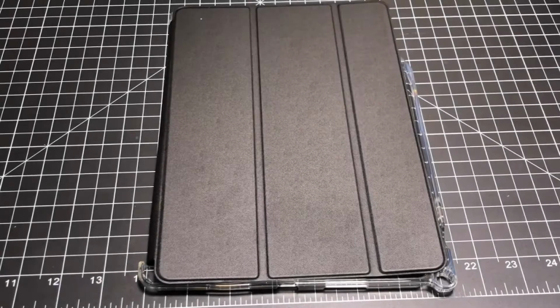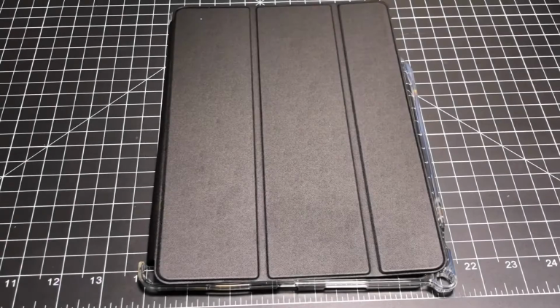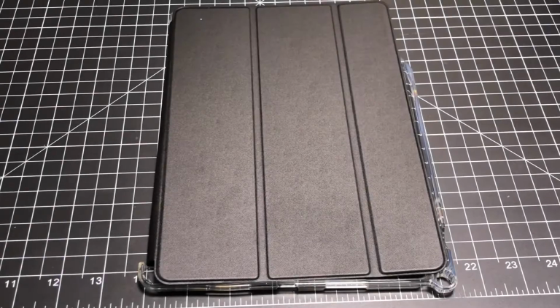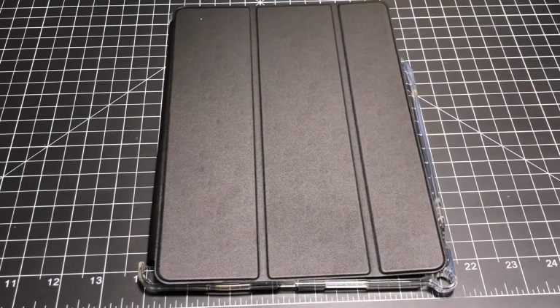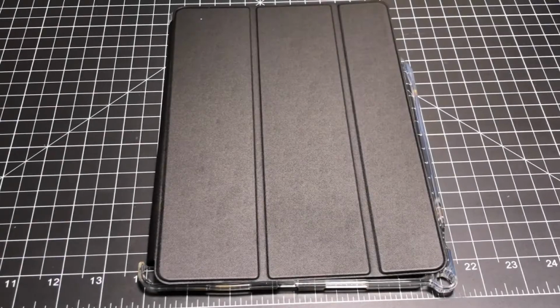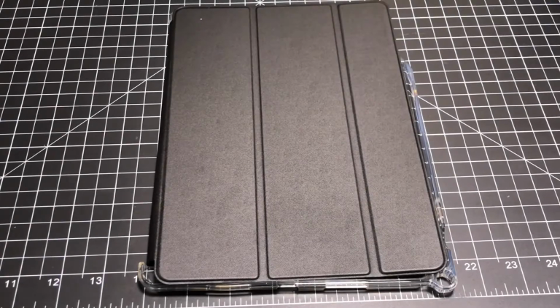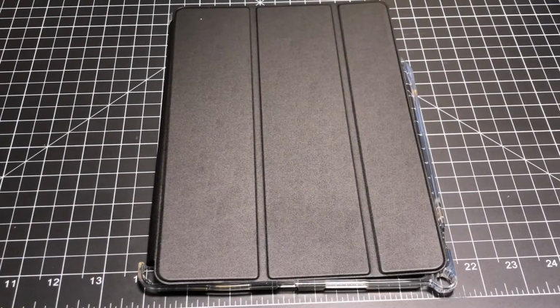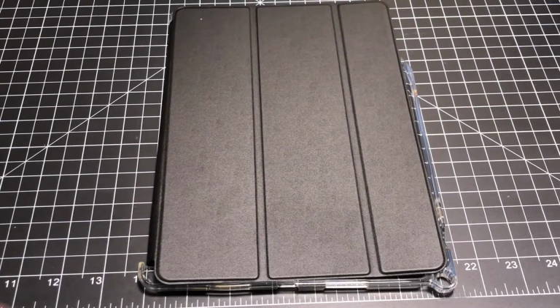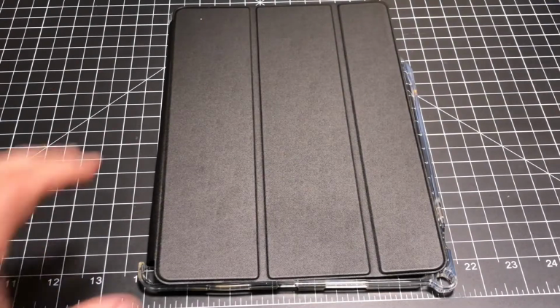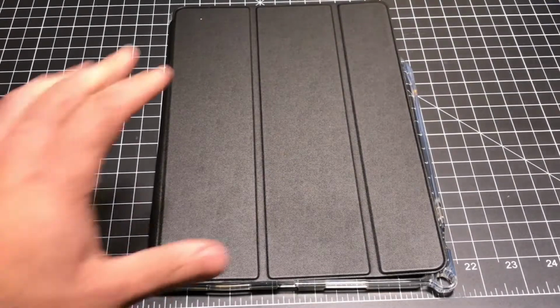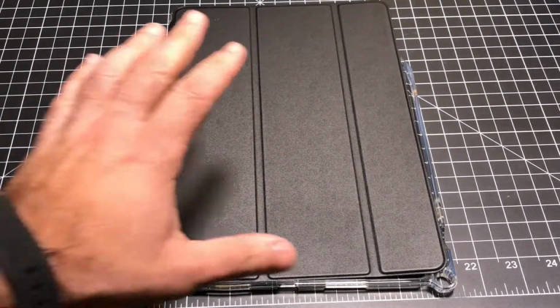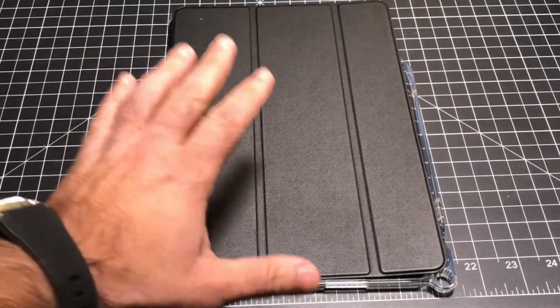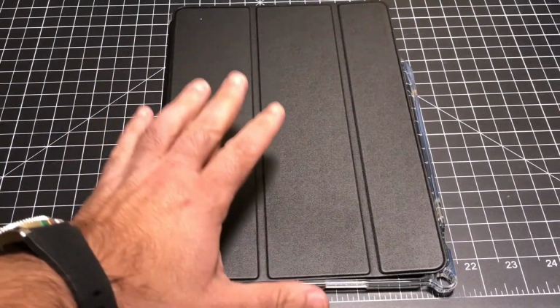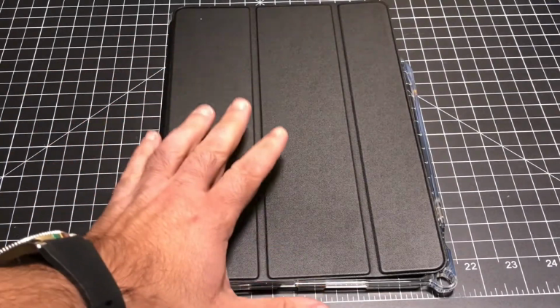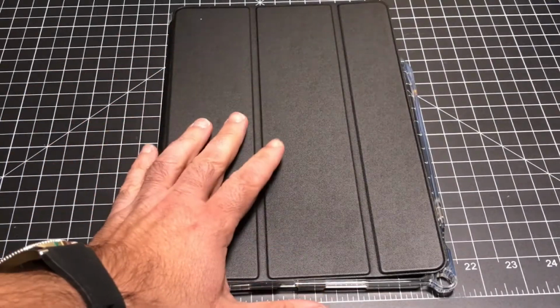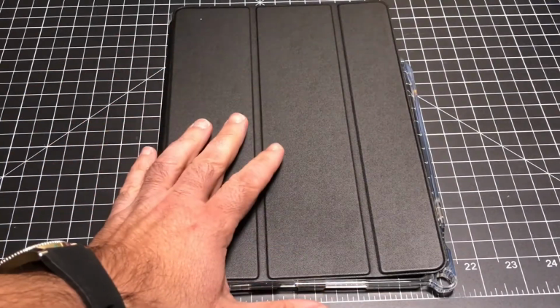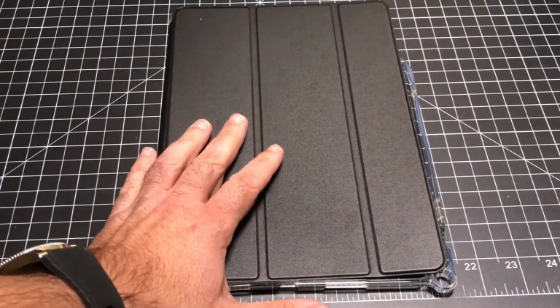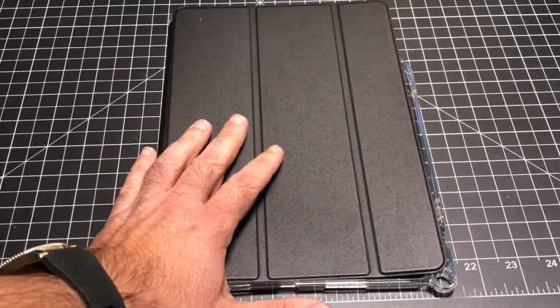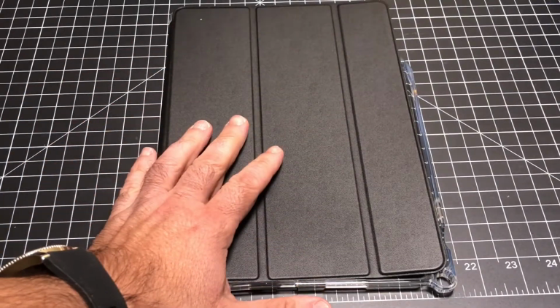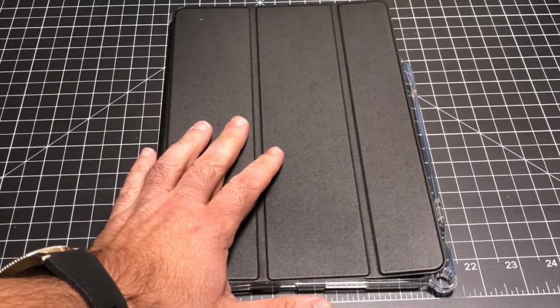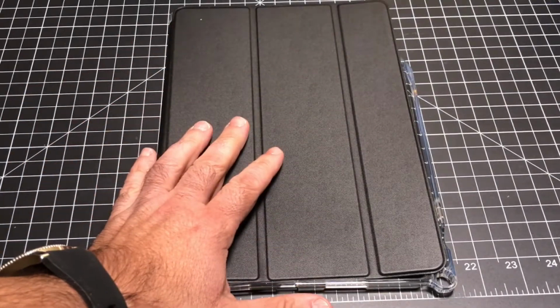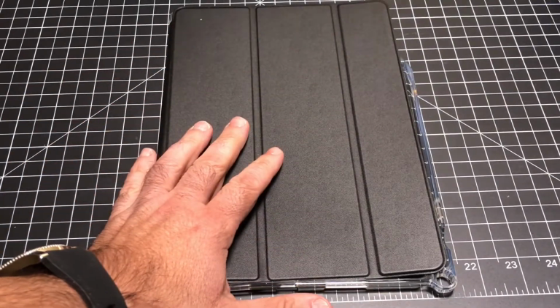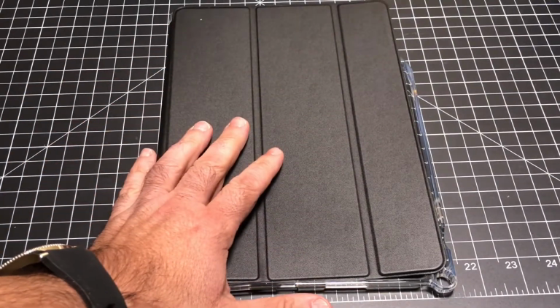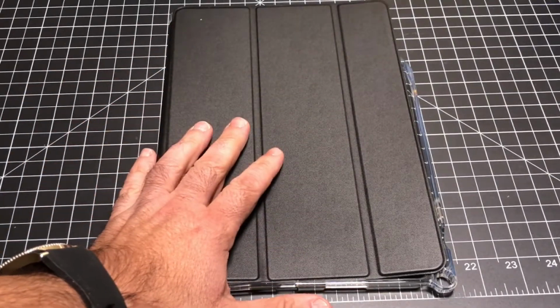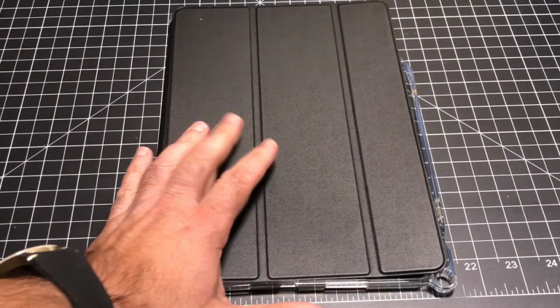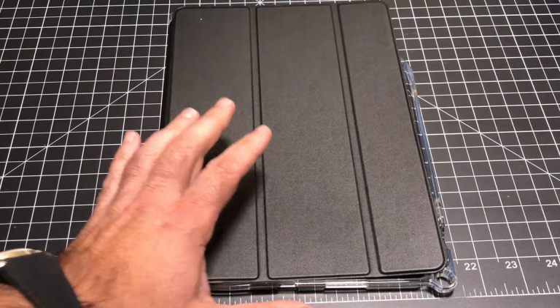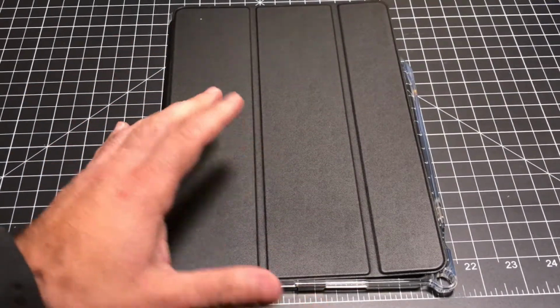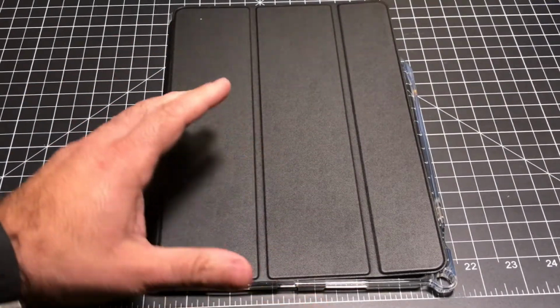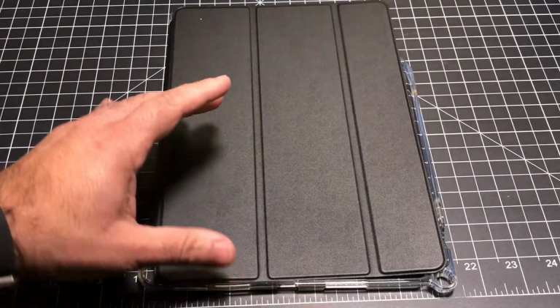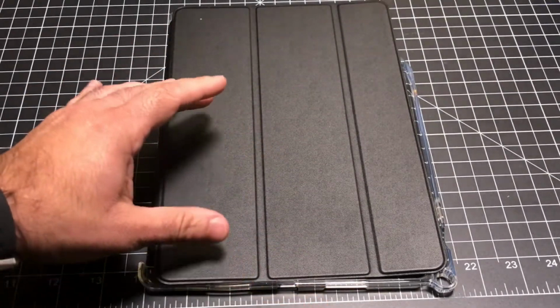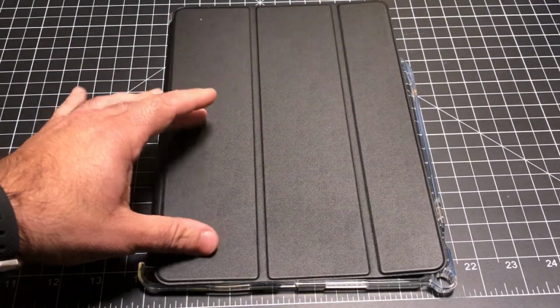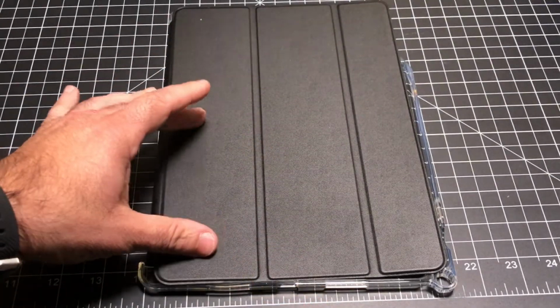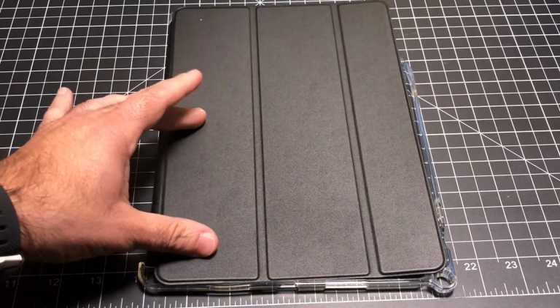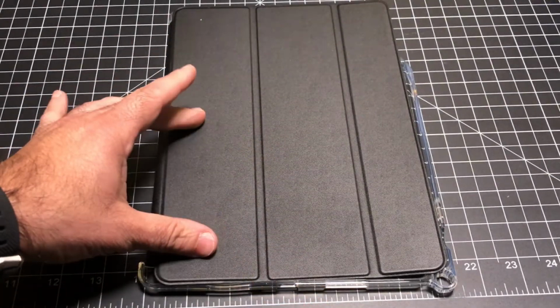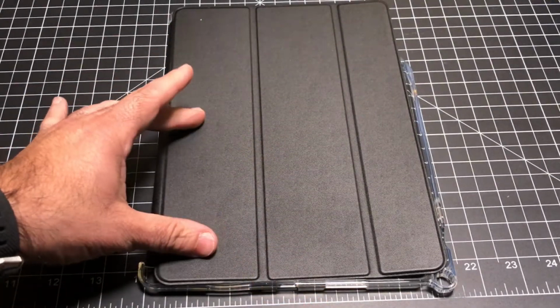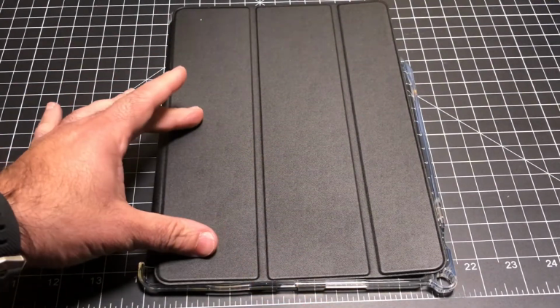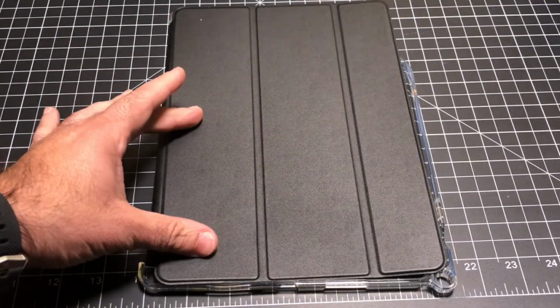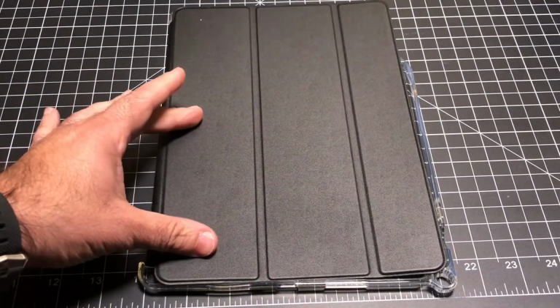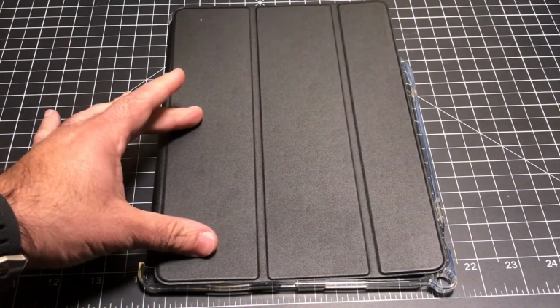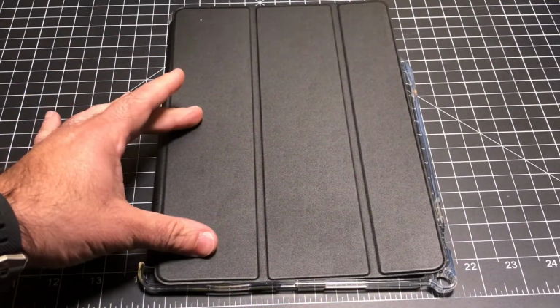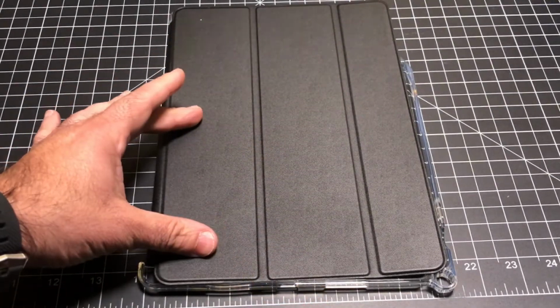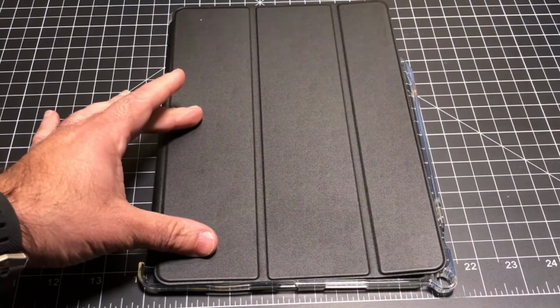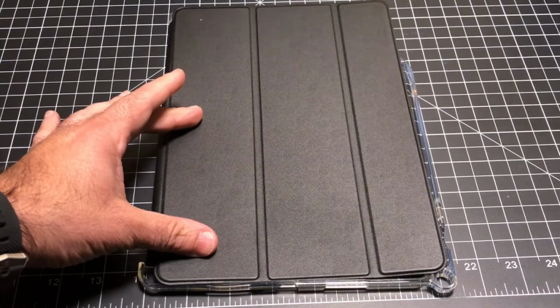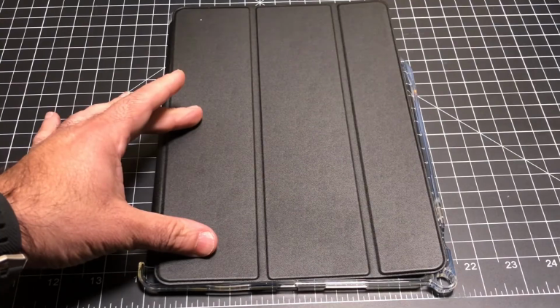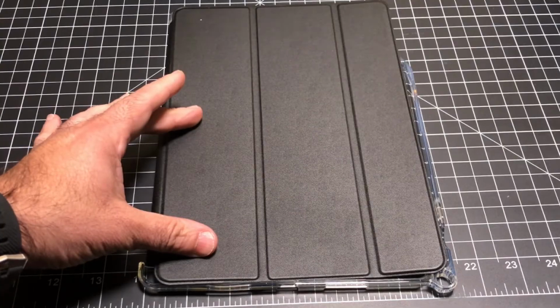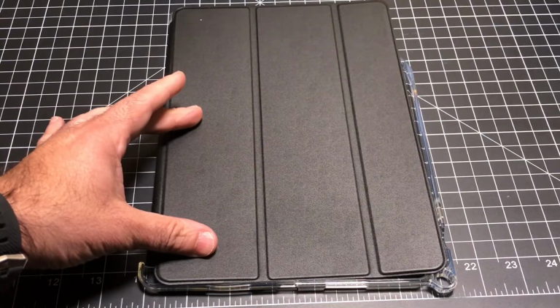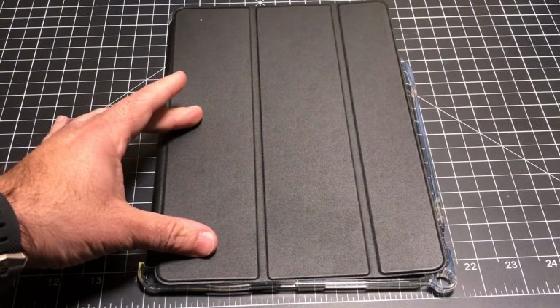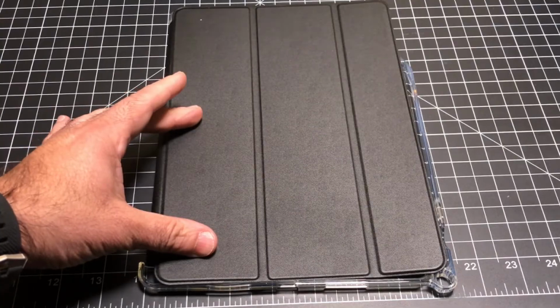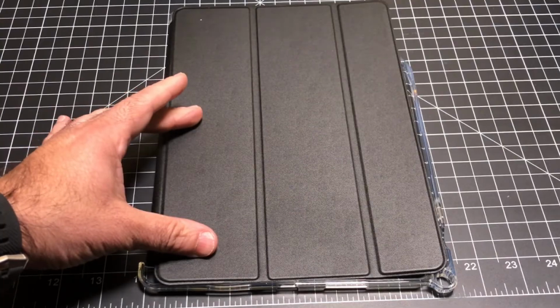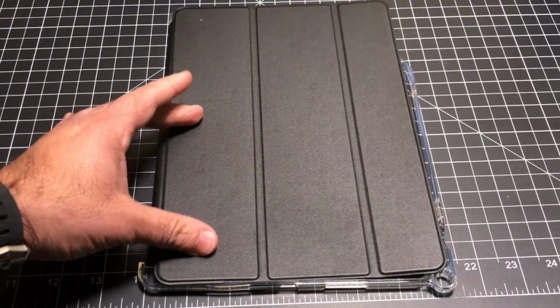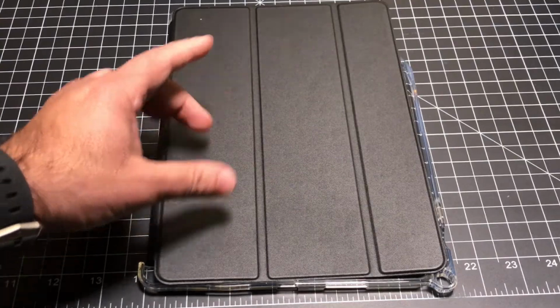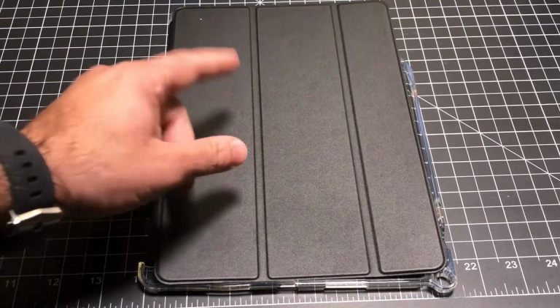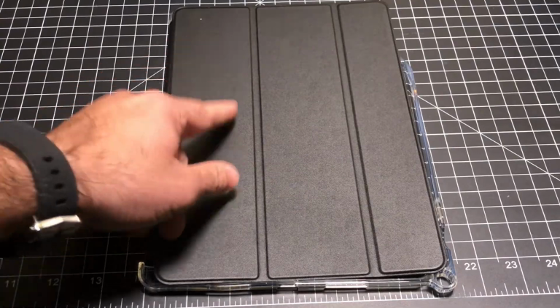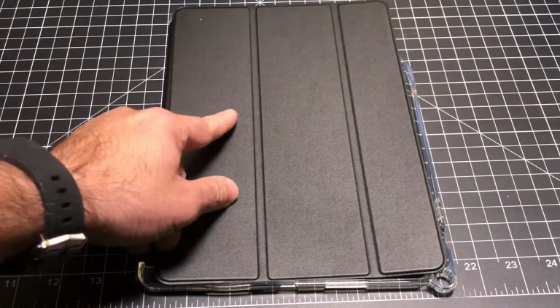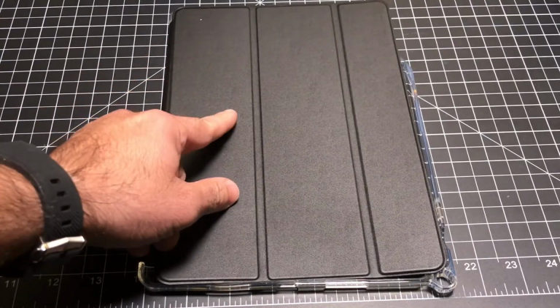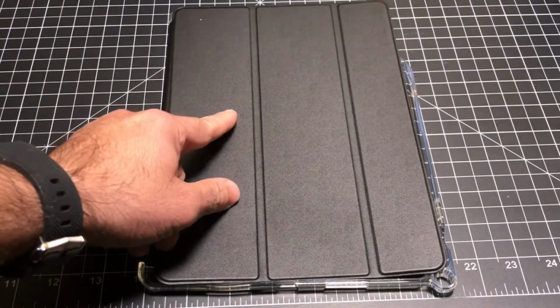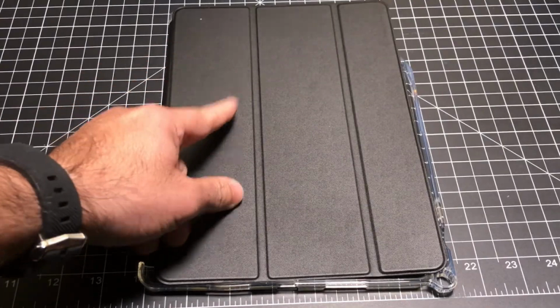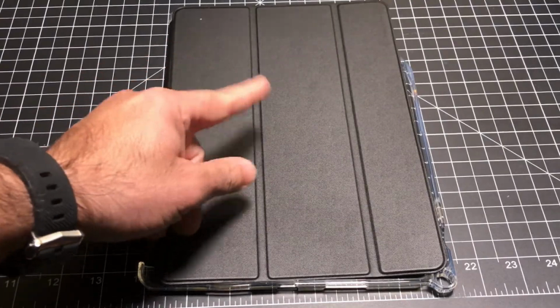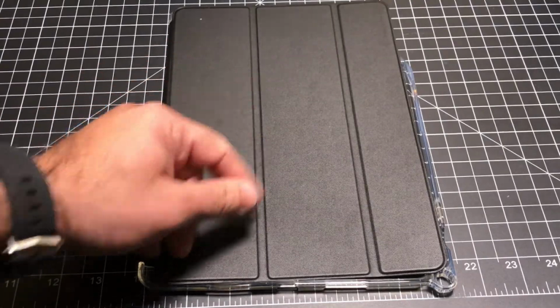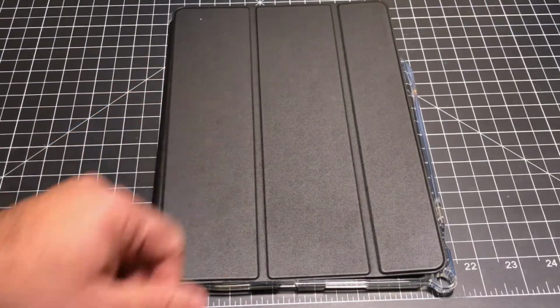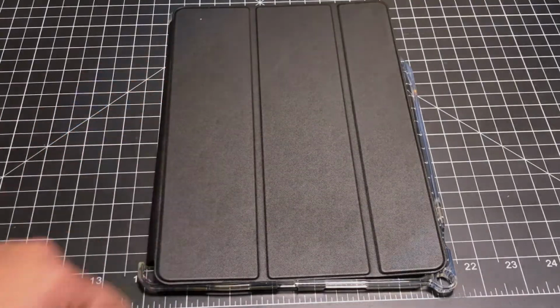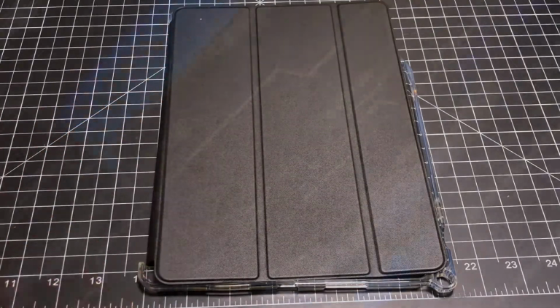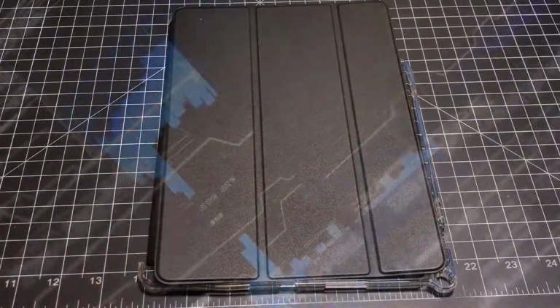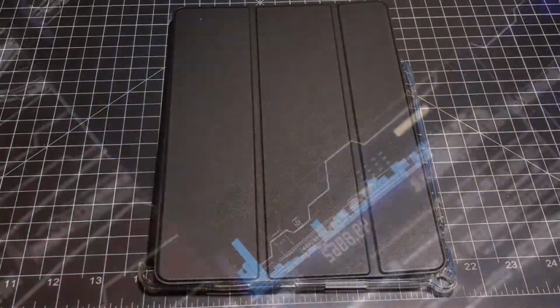Hey guys, EVP Man here and today I want to take a look at an iPad 10.5 Pro case from Poetic. Let's check it out.